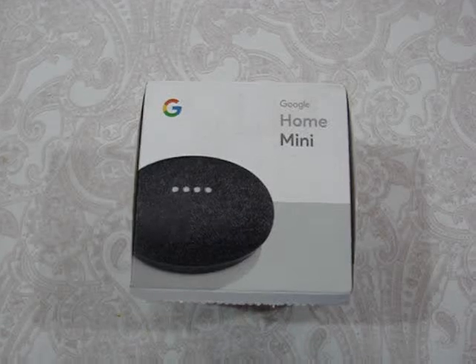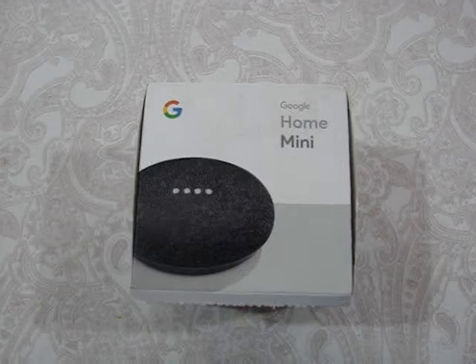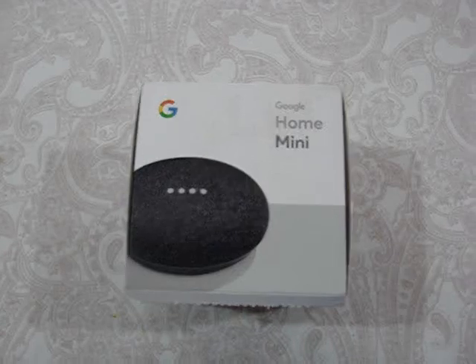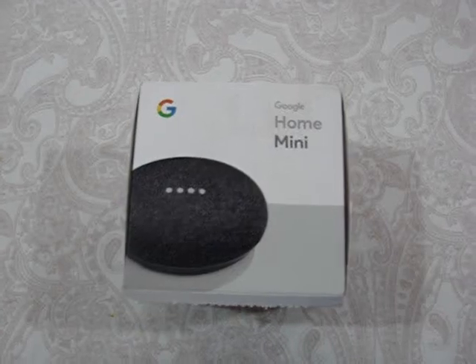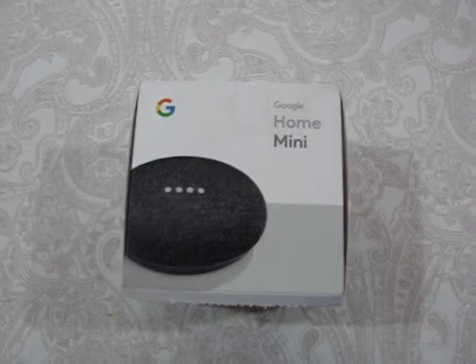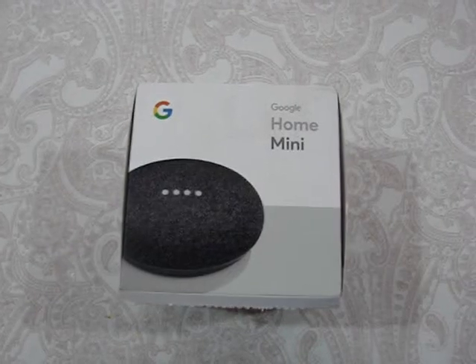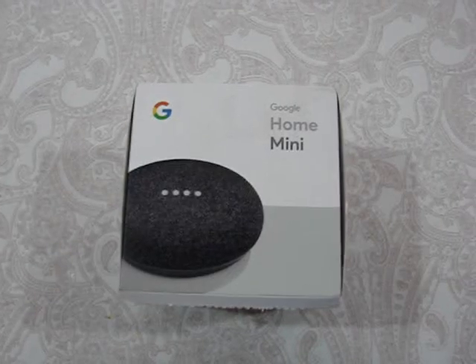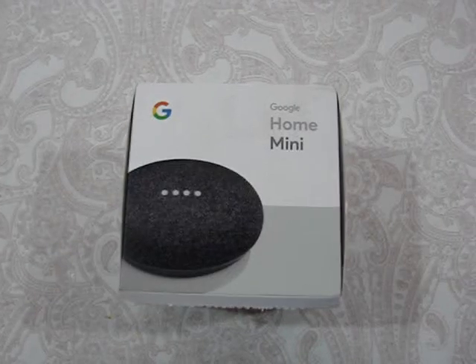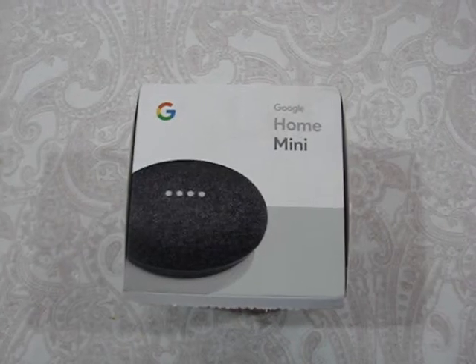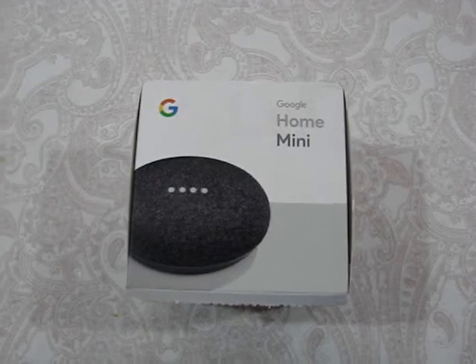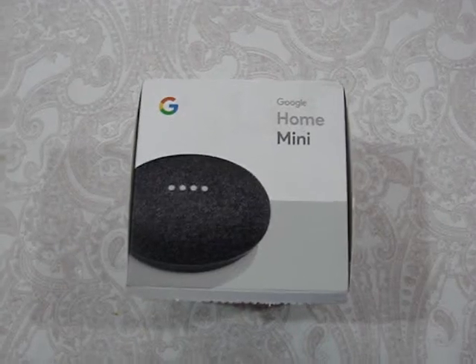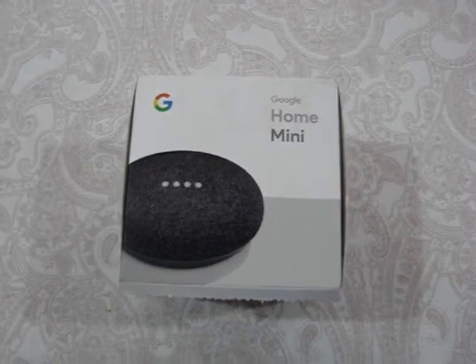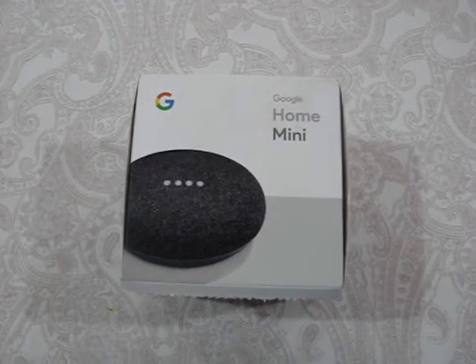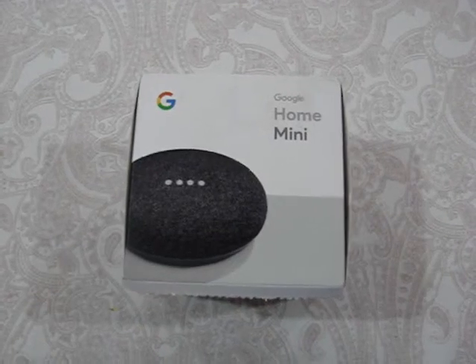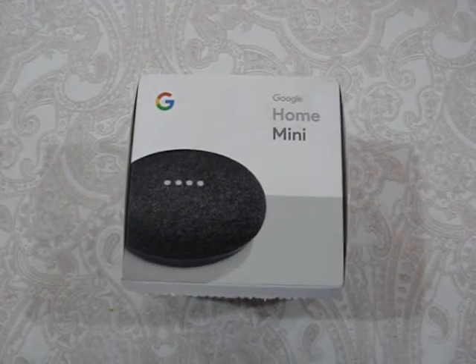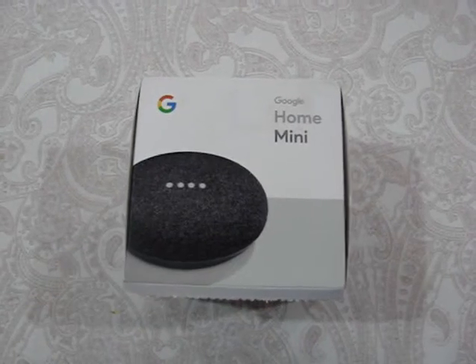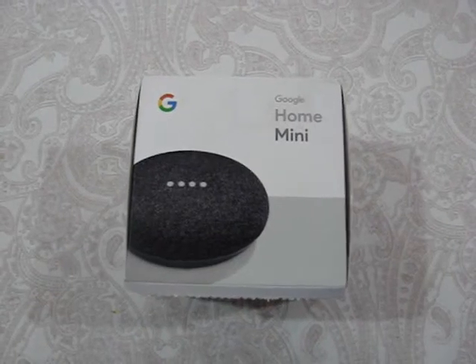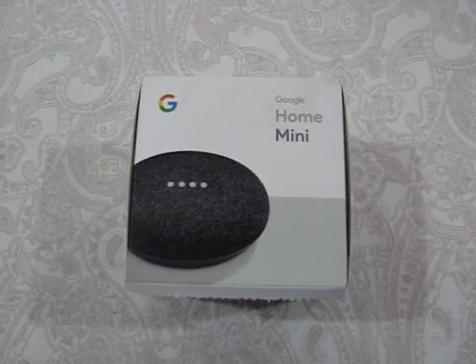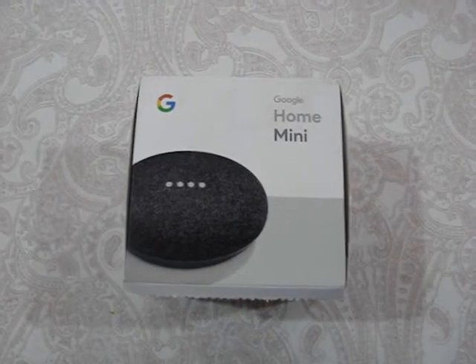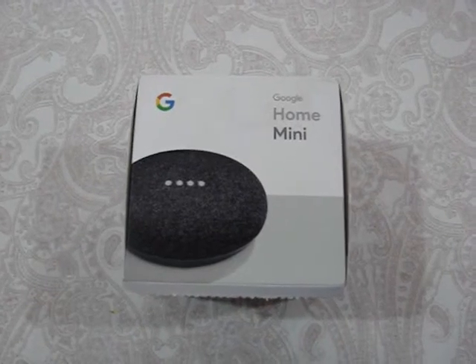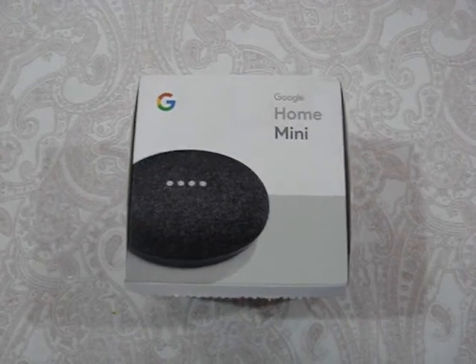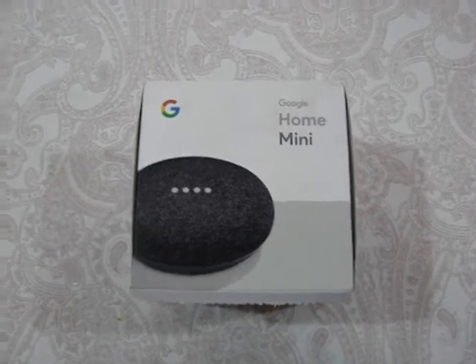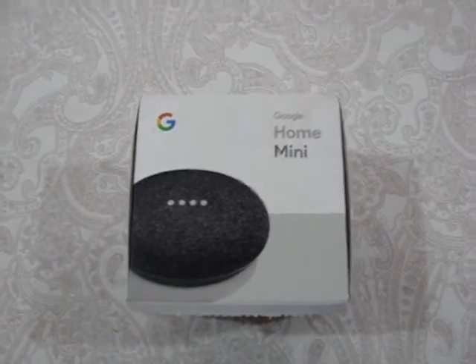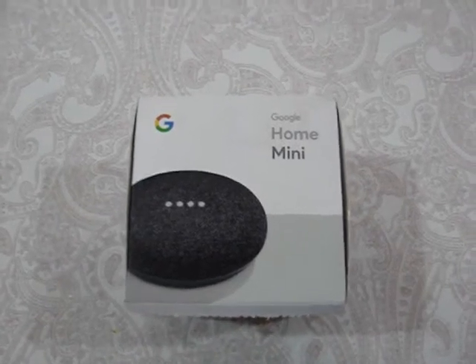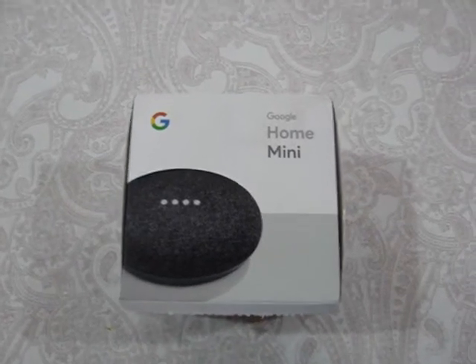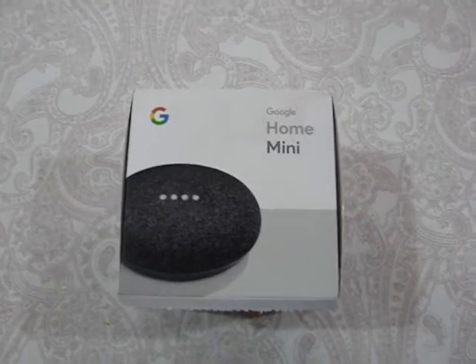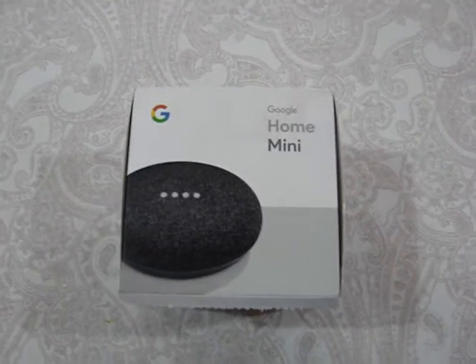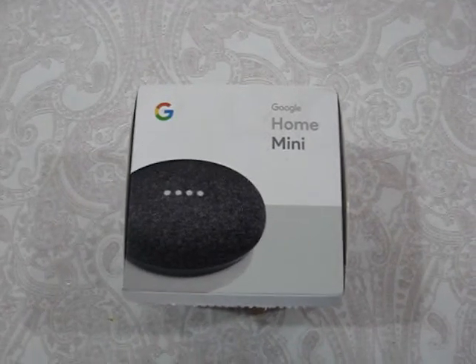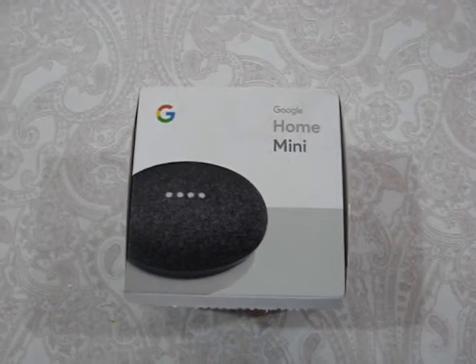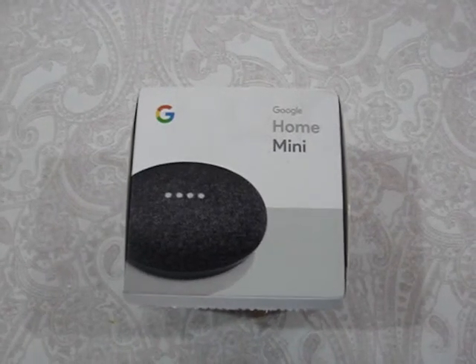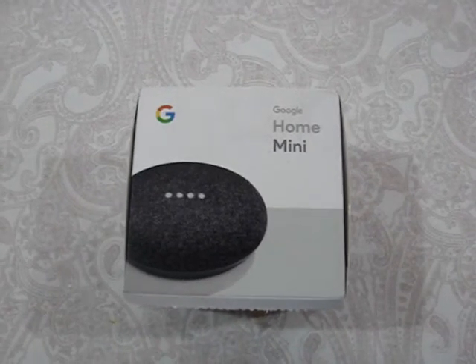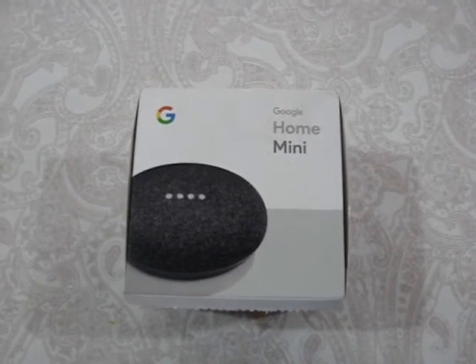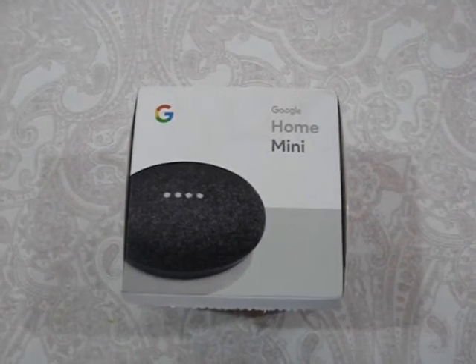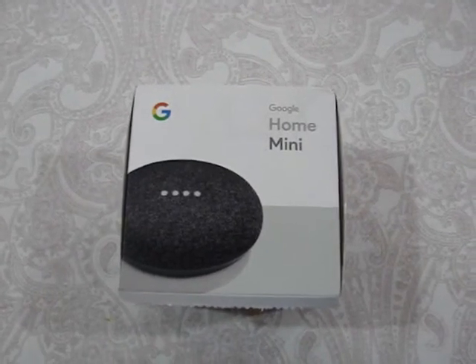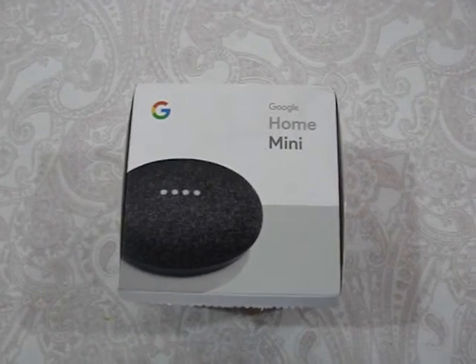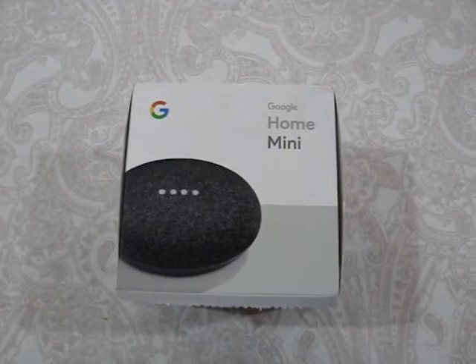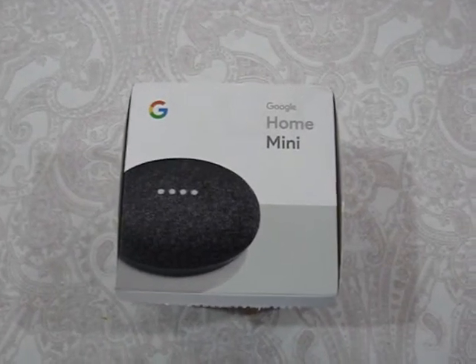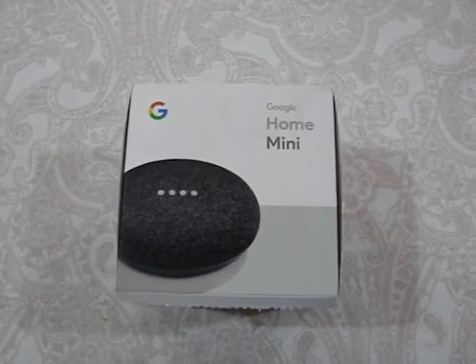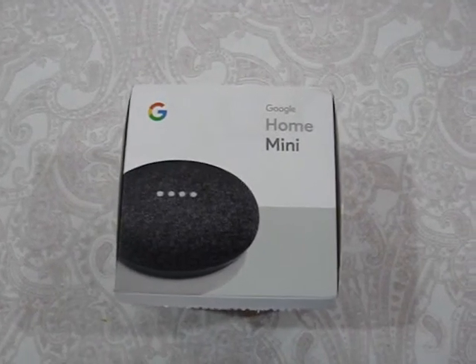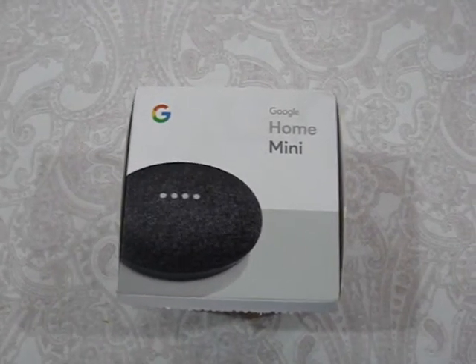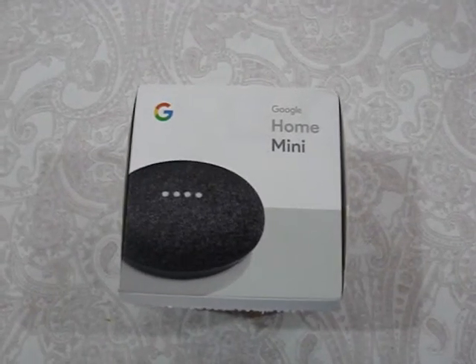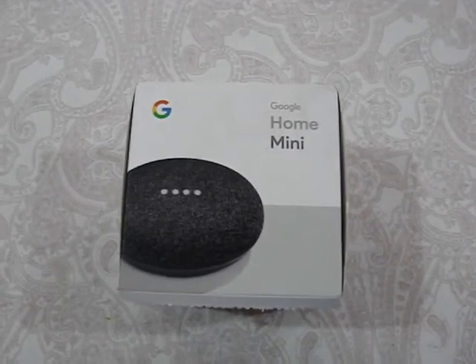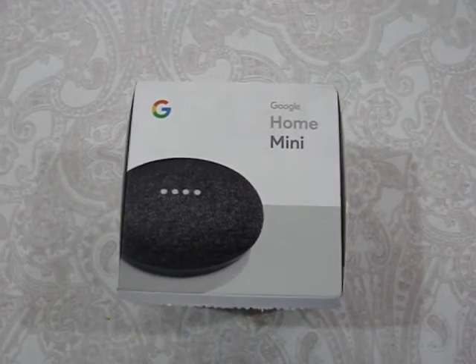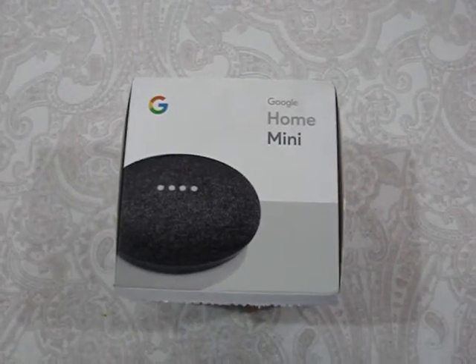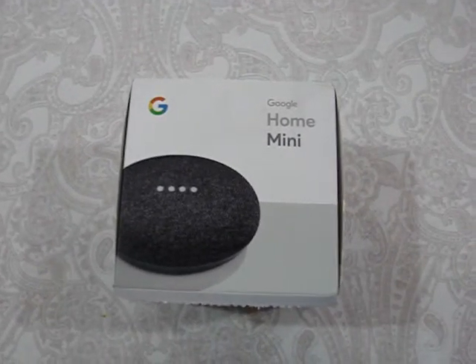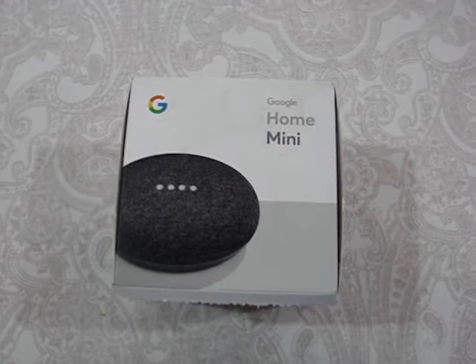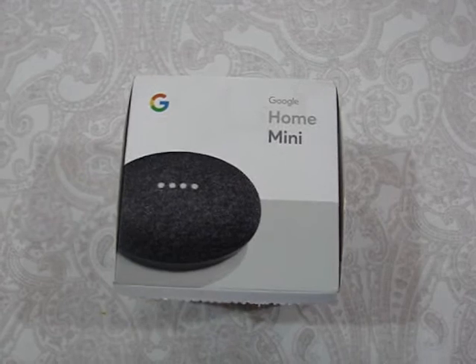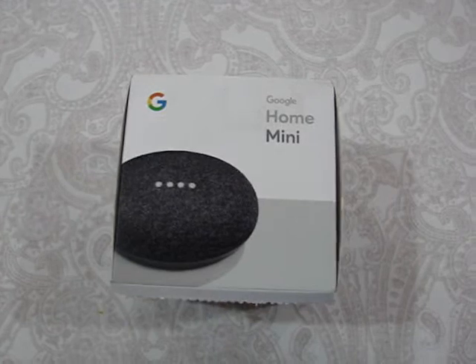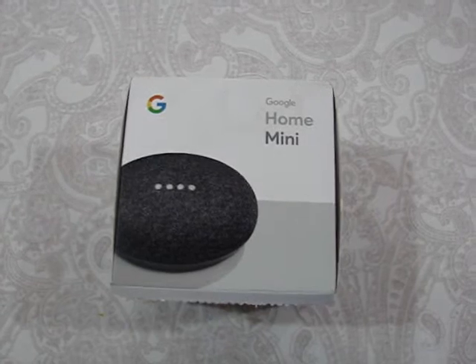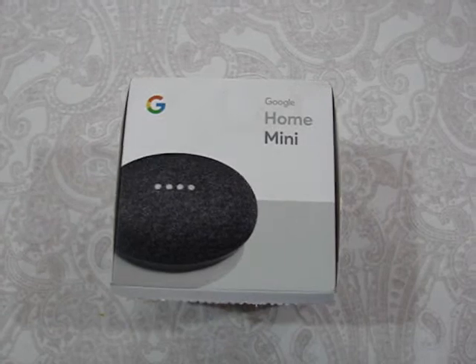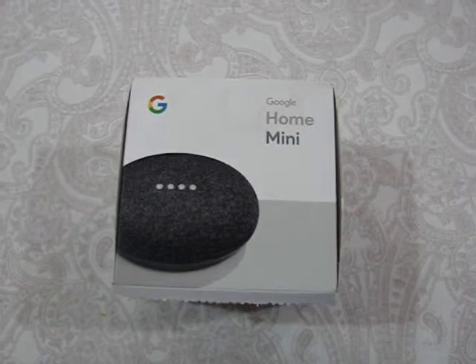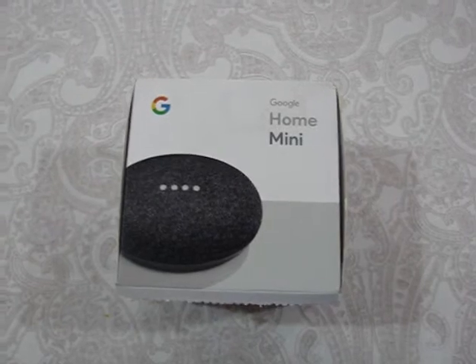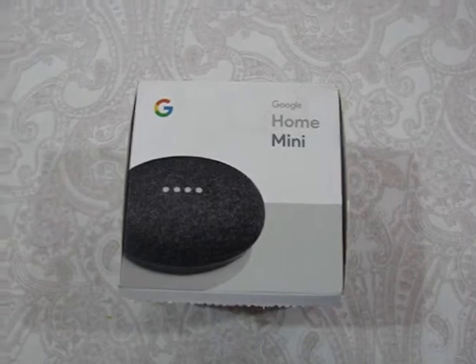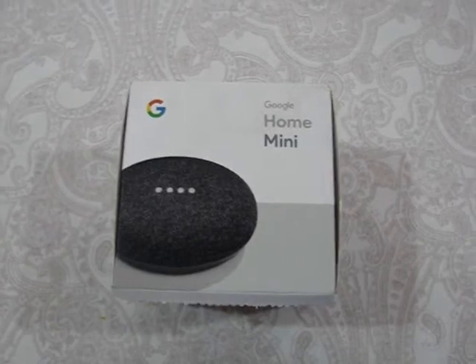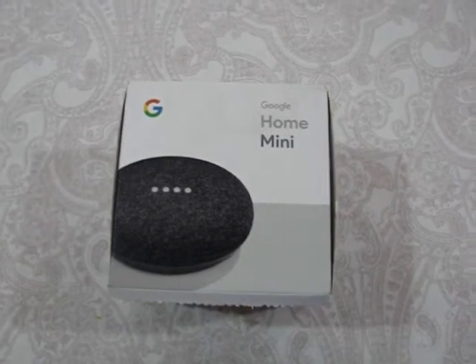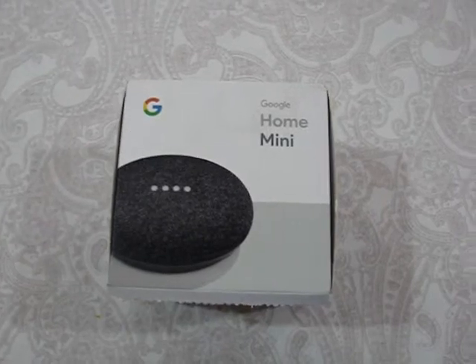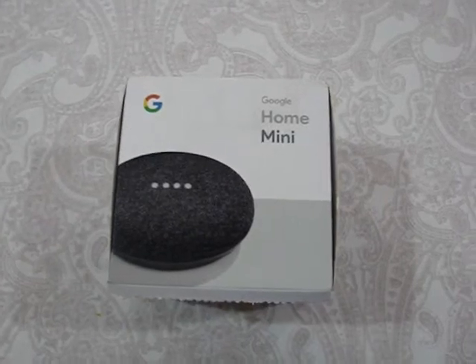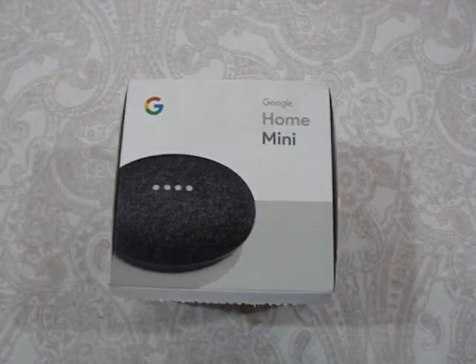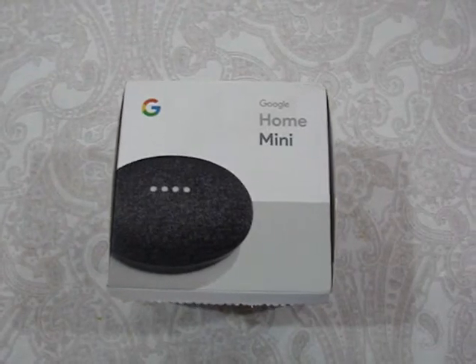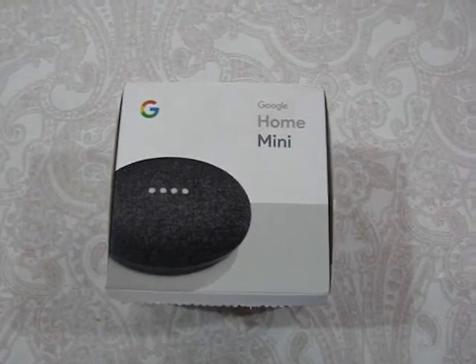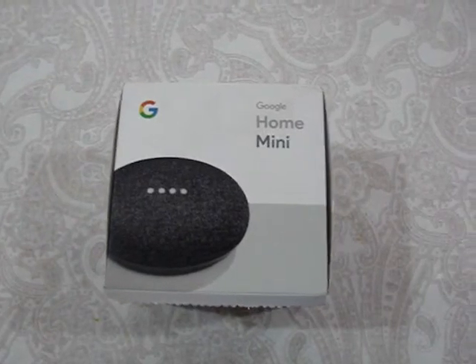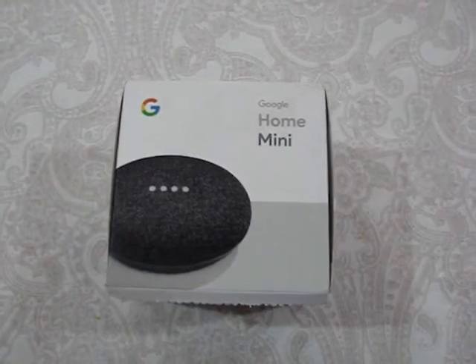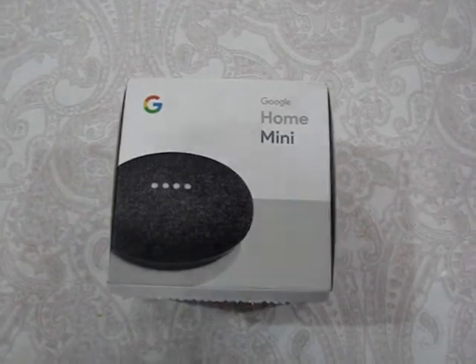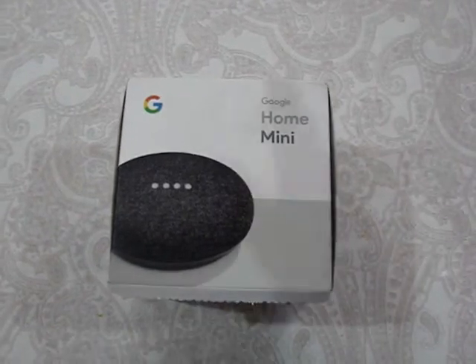Hey guys, it's CoolBuddy here. Today we are unboxing the Google Home Mini. So let's get unboxing.